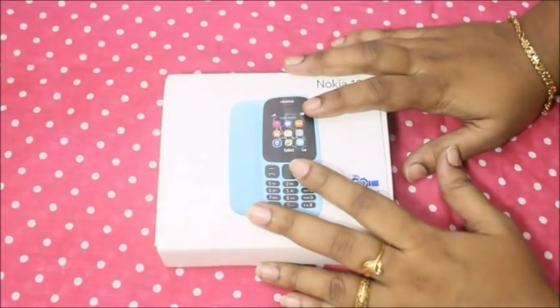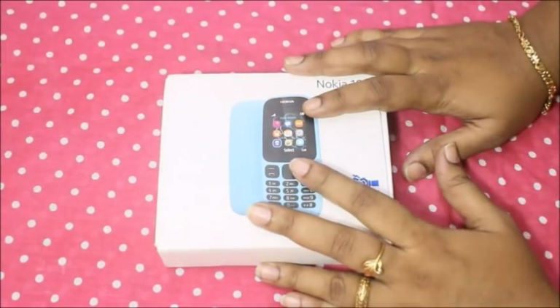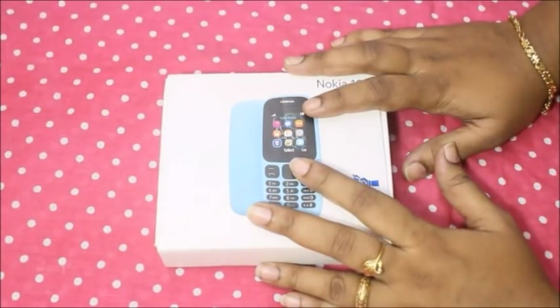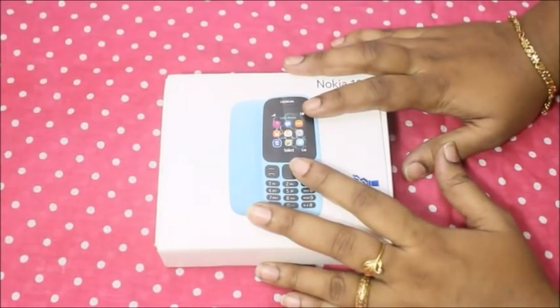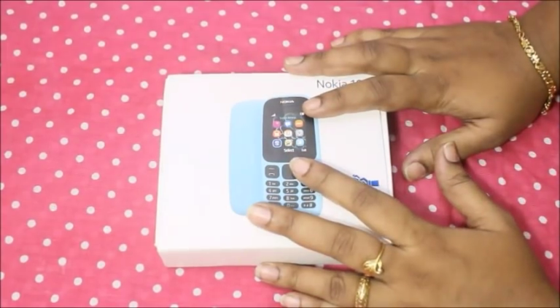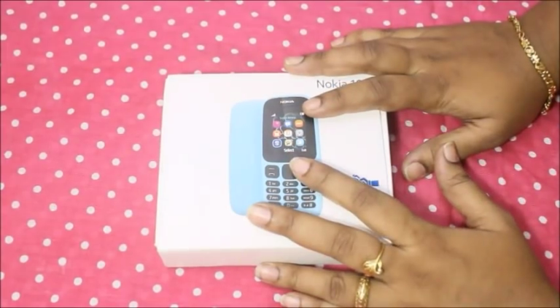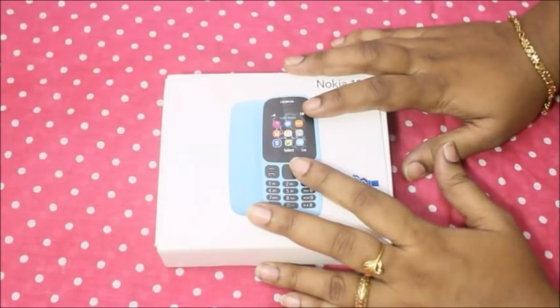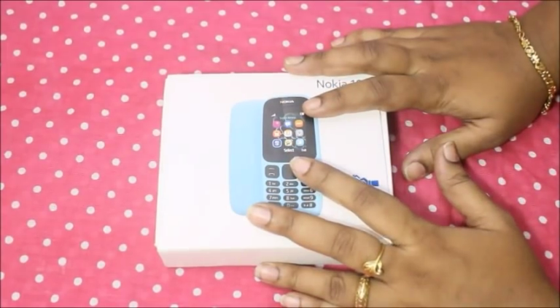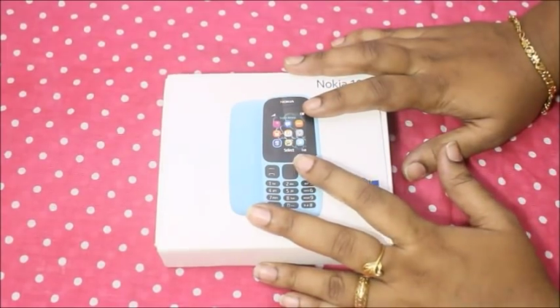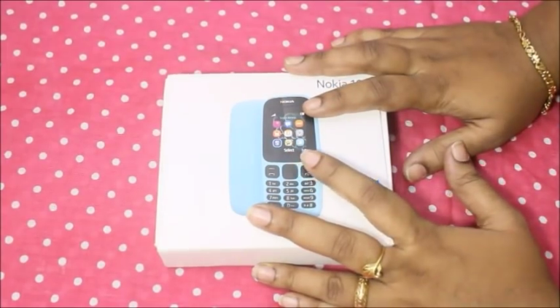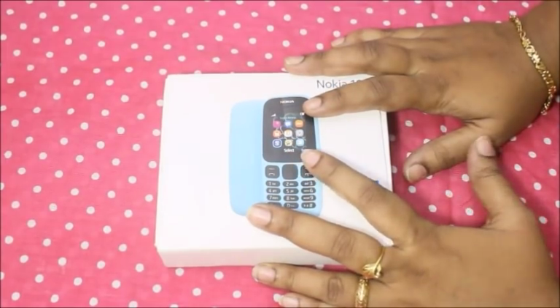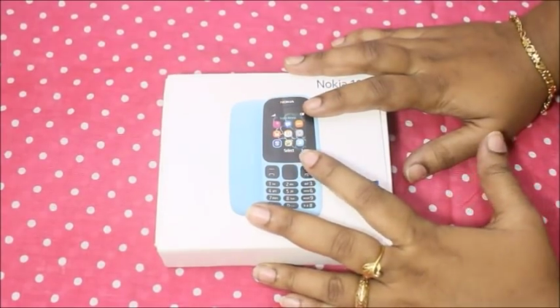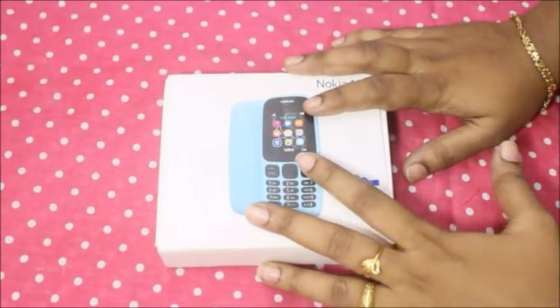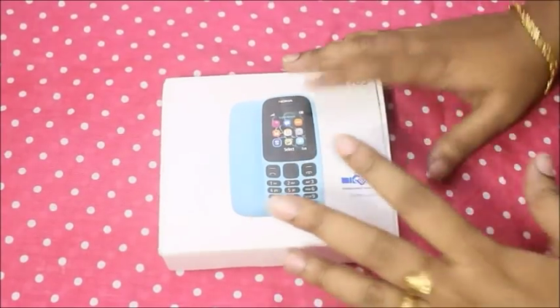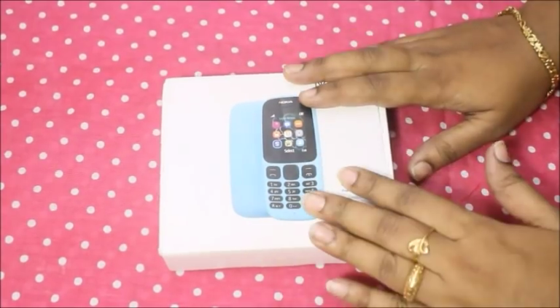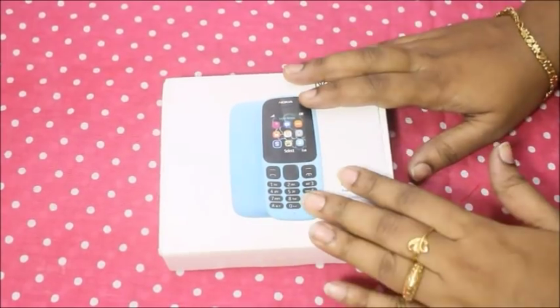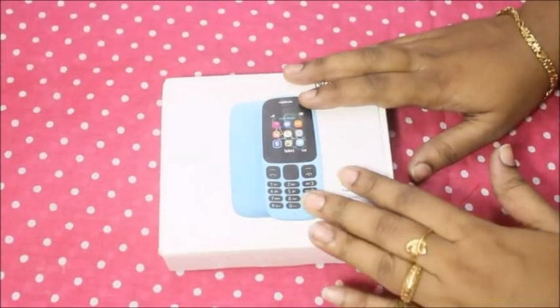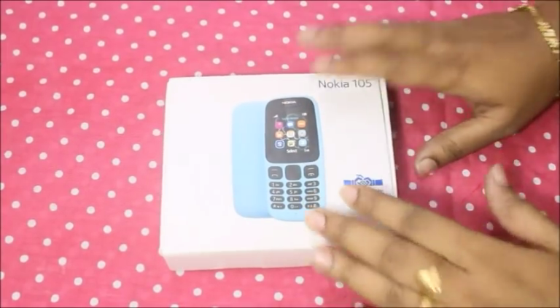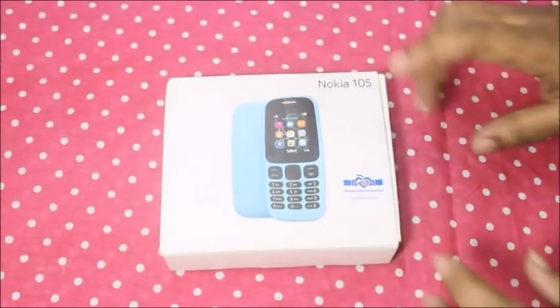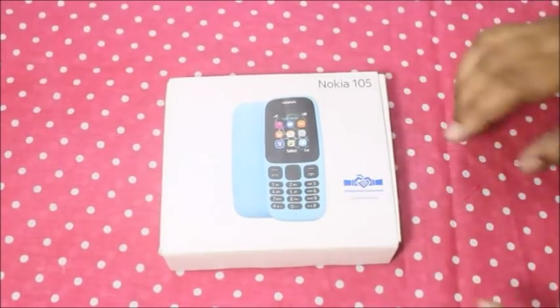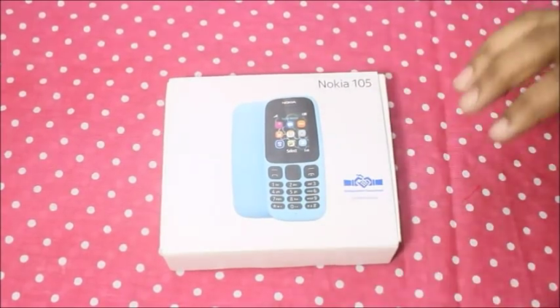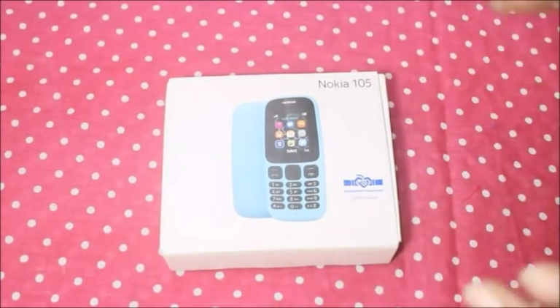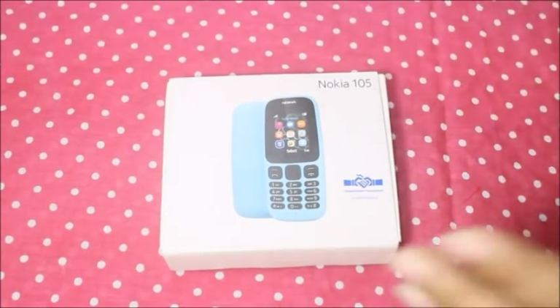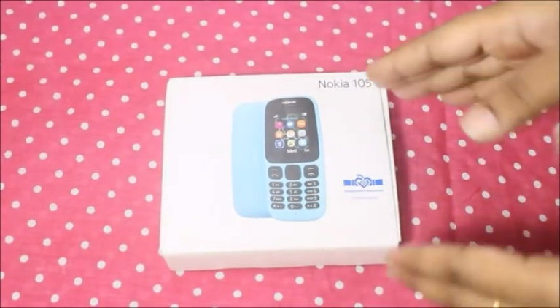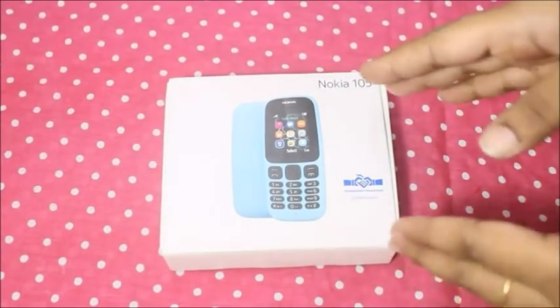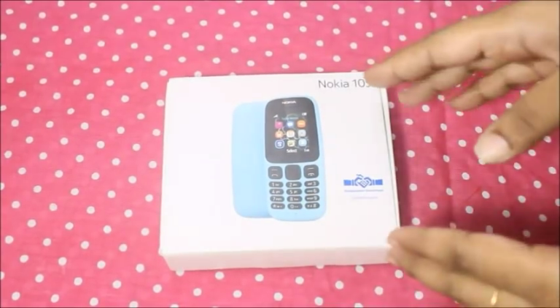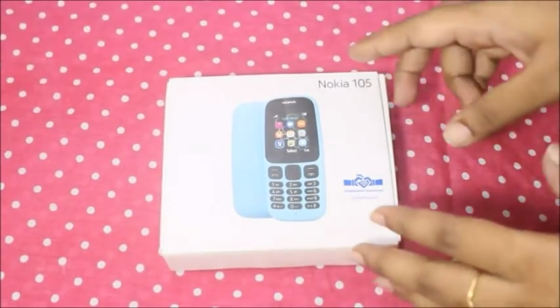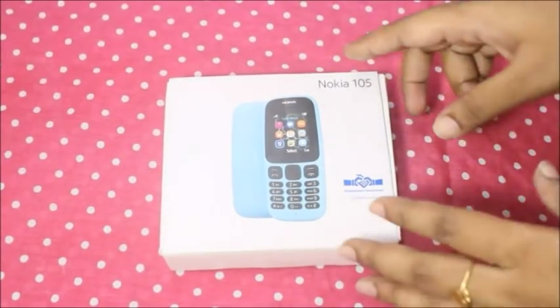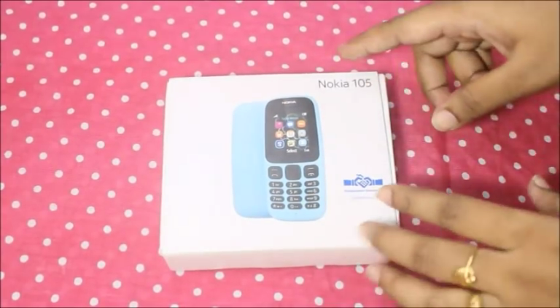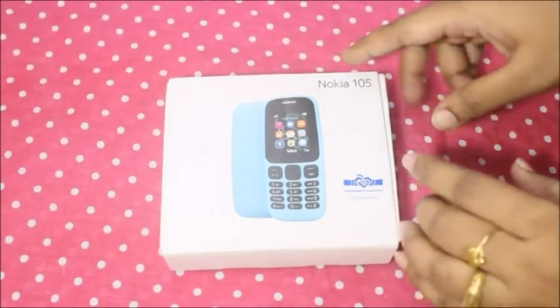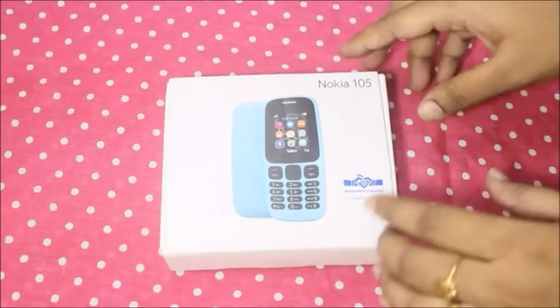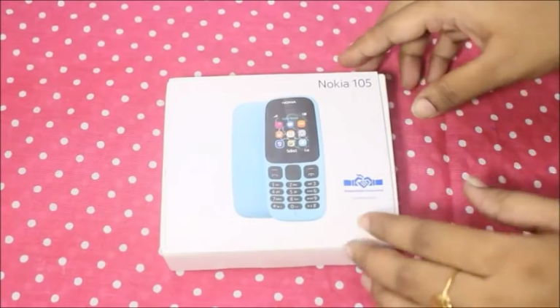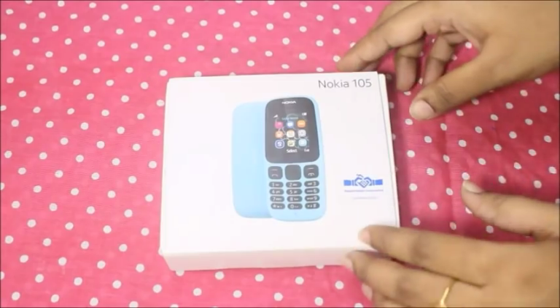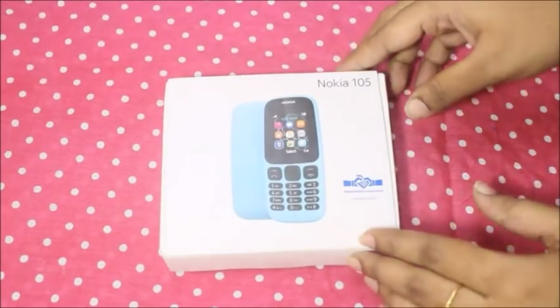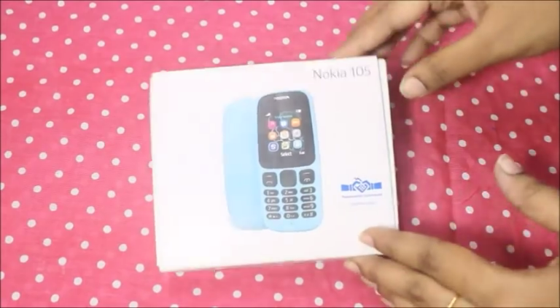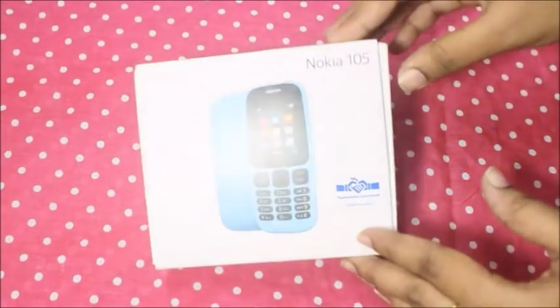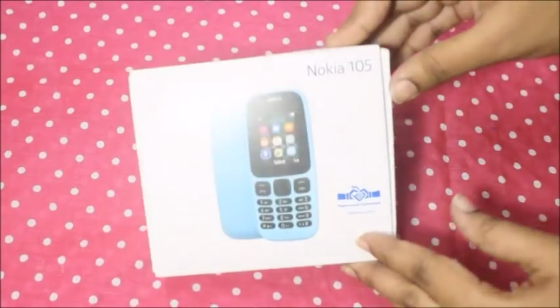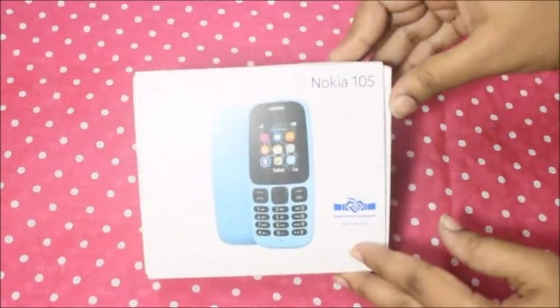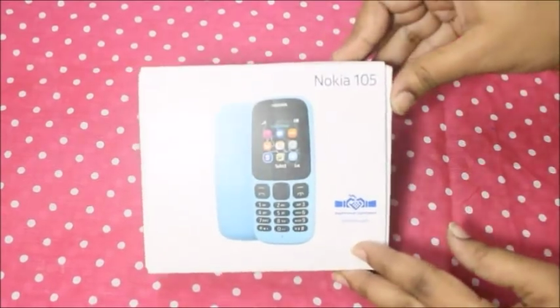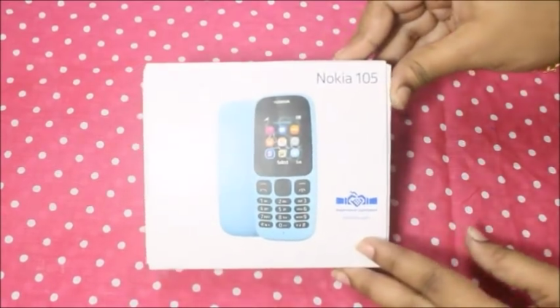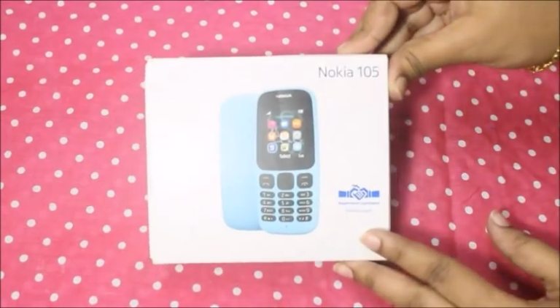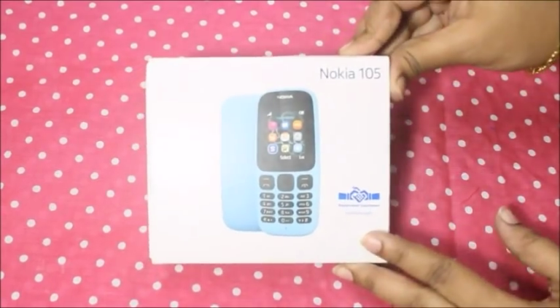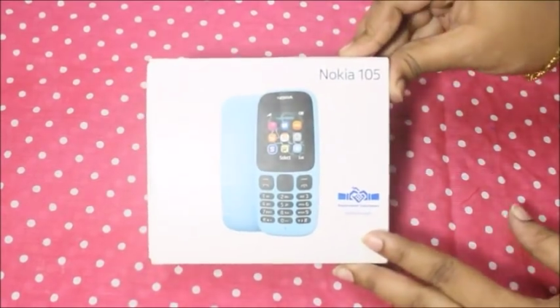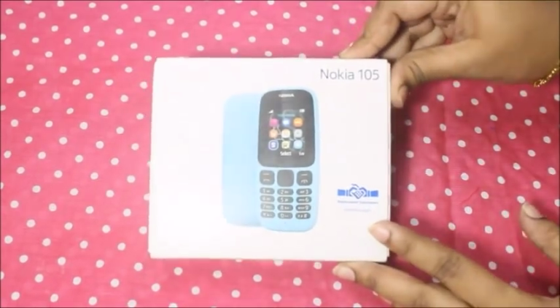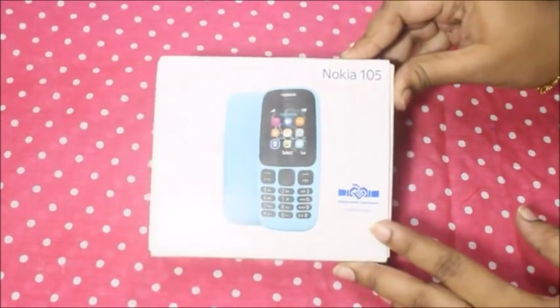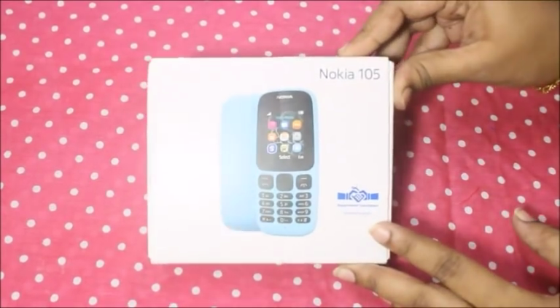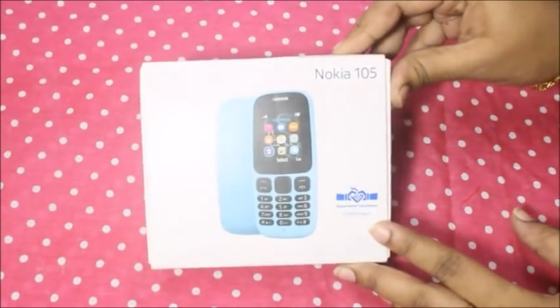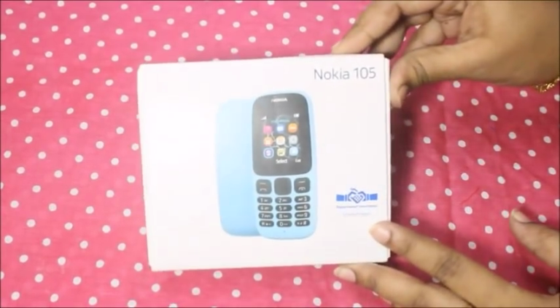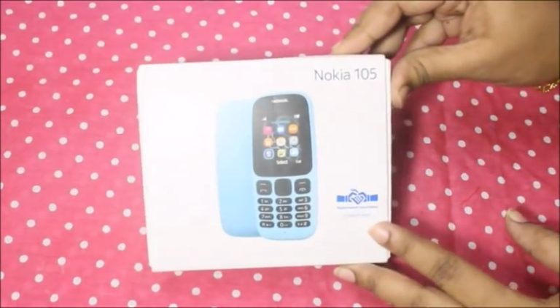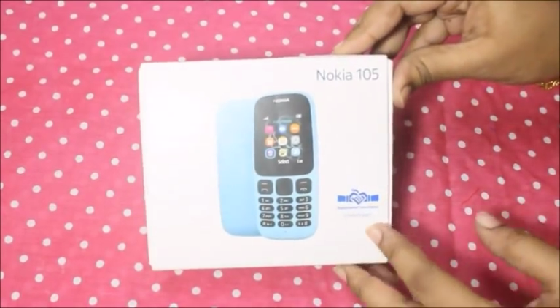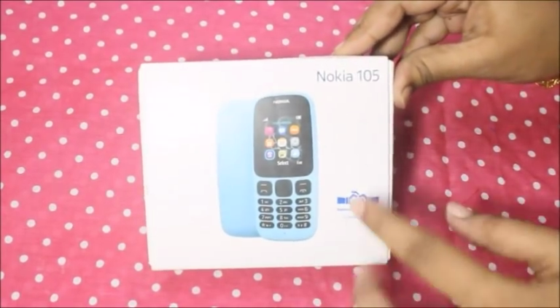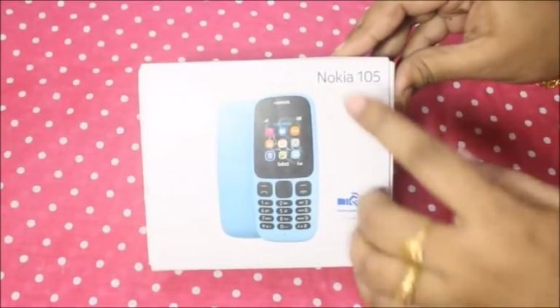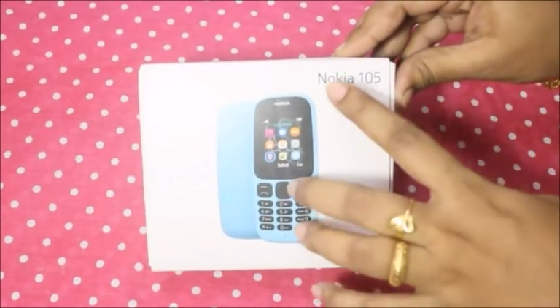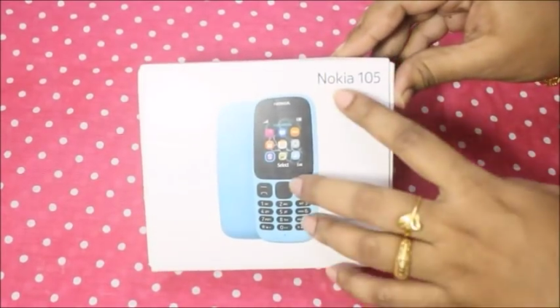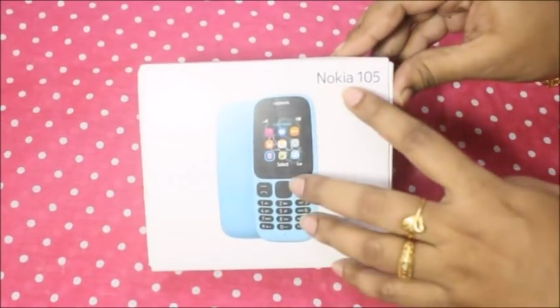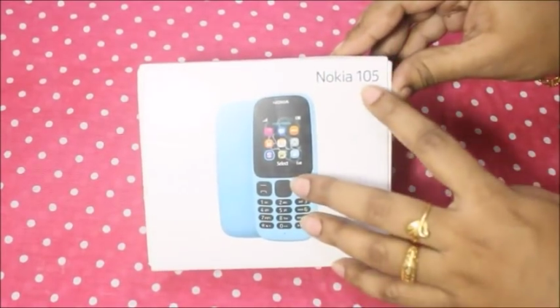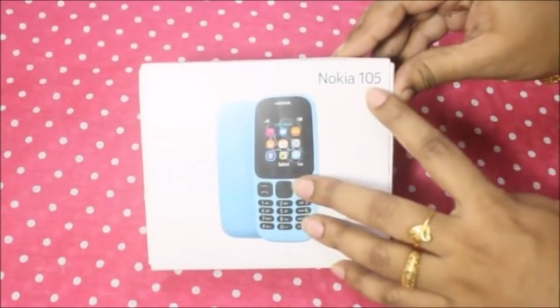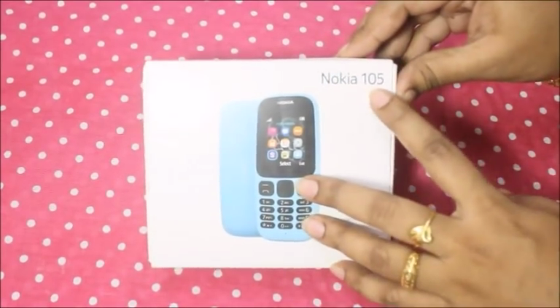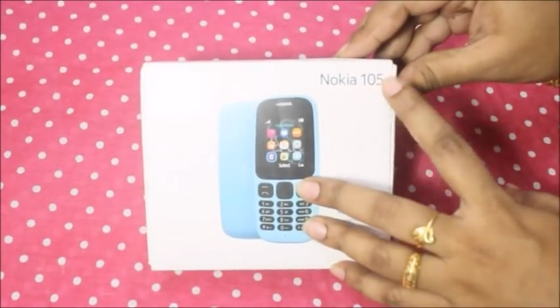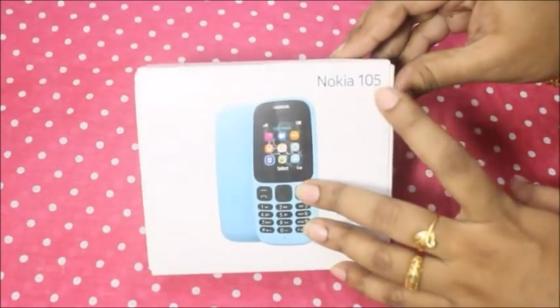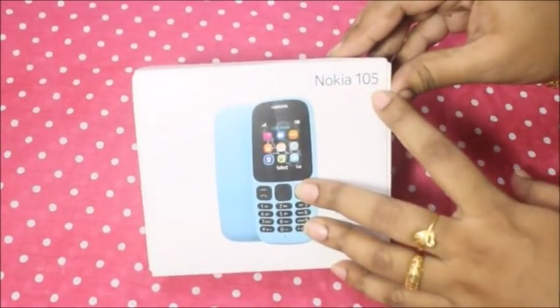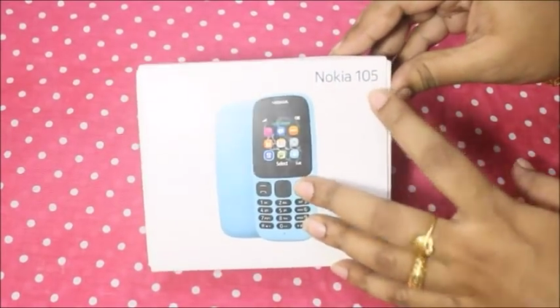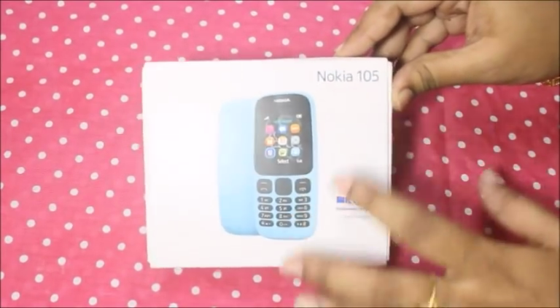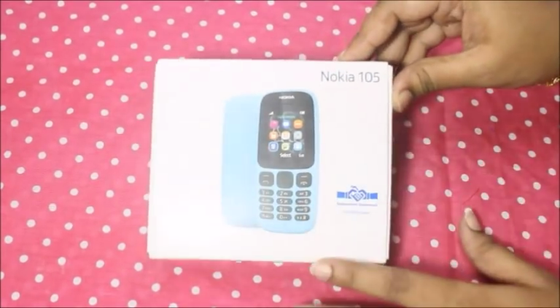We will unbox this video. Now we will unbox the Nokia 105 phone.